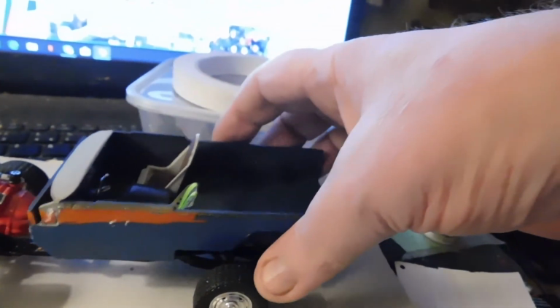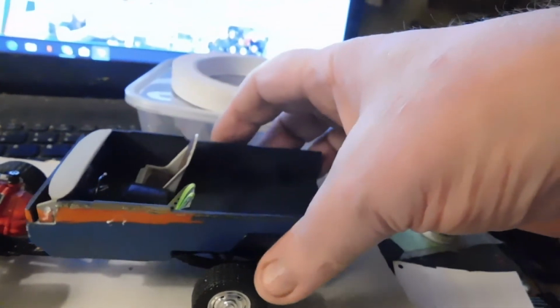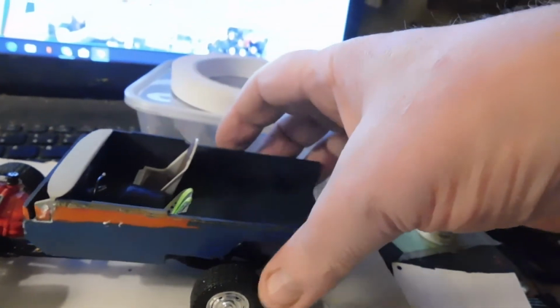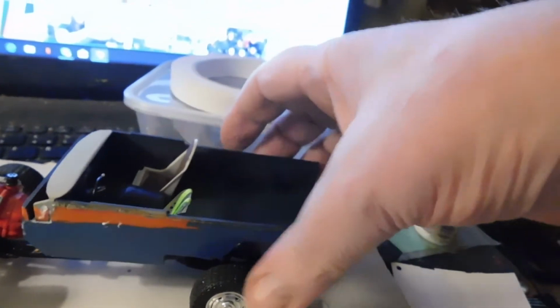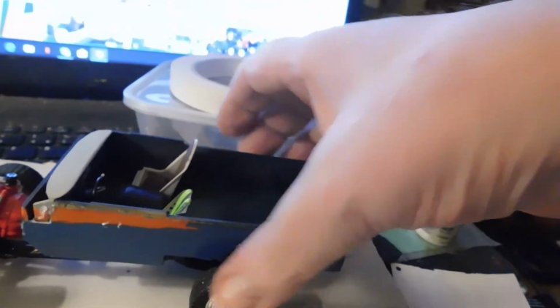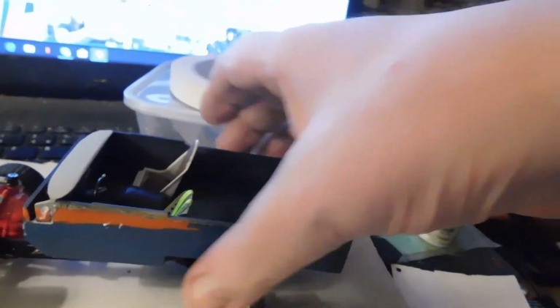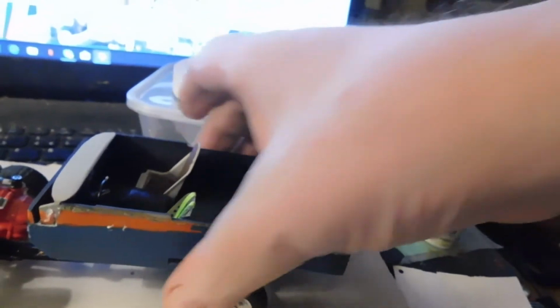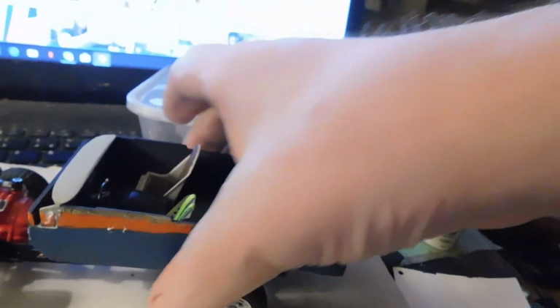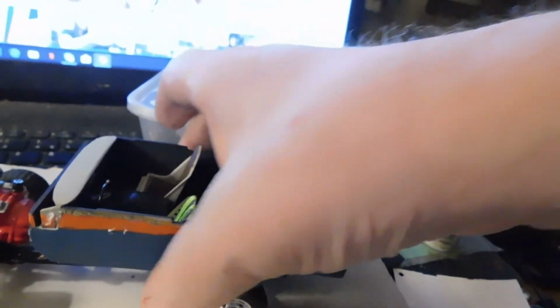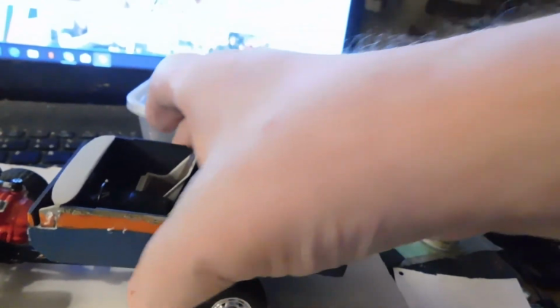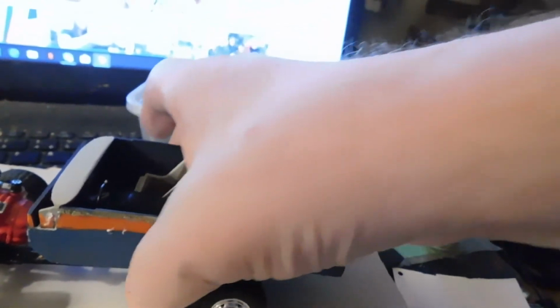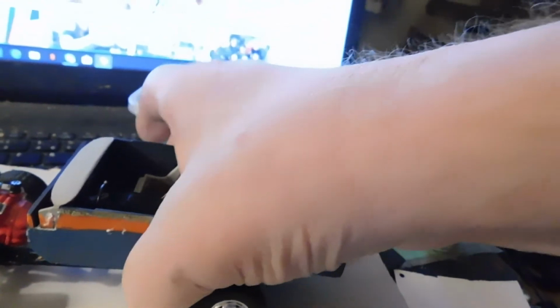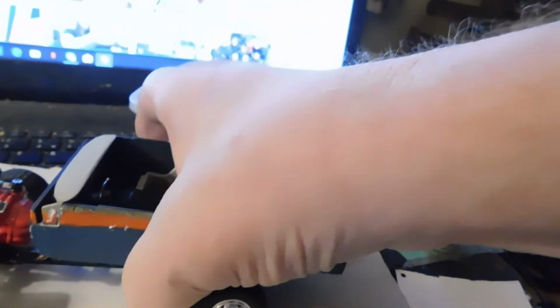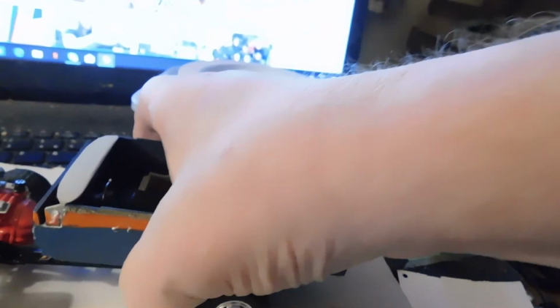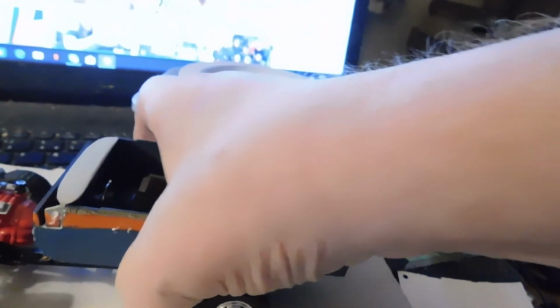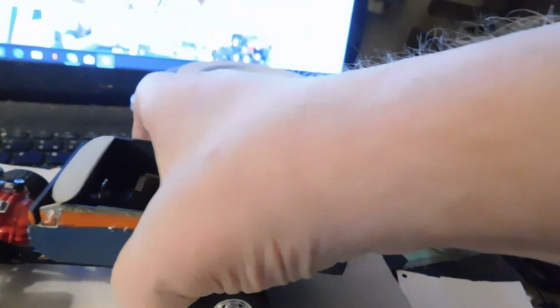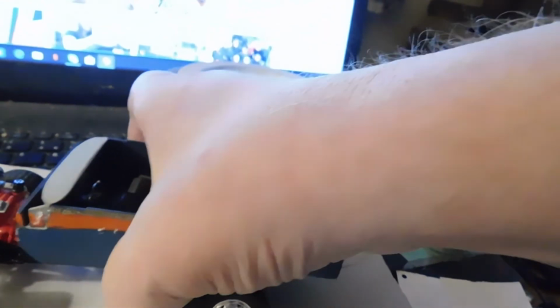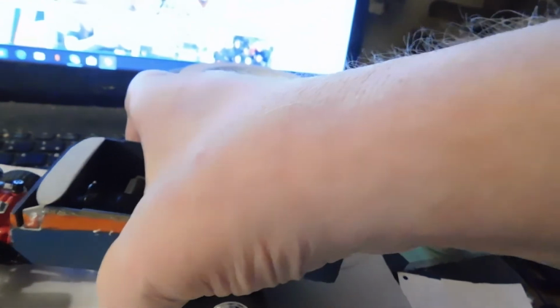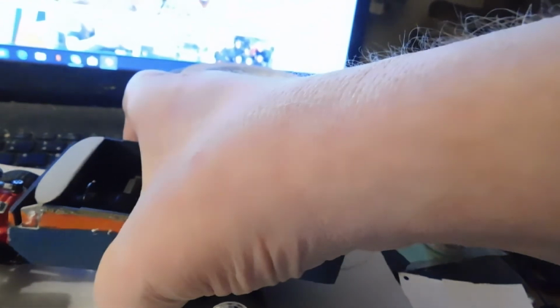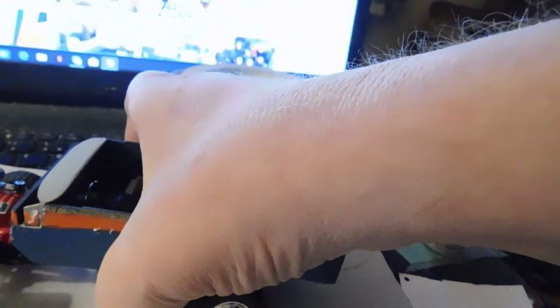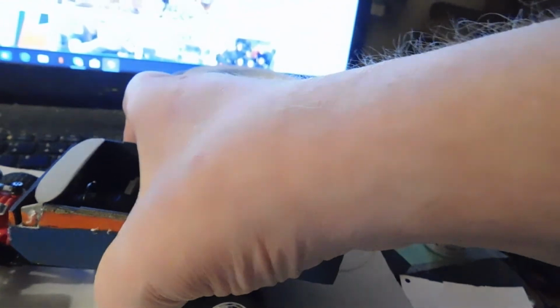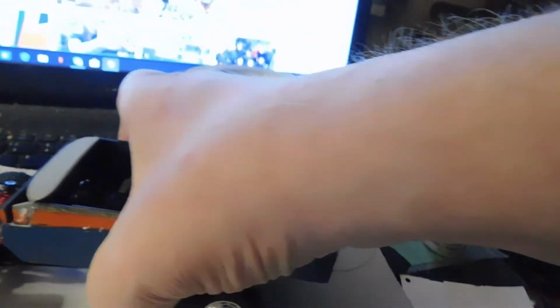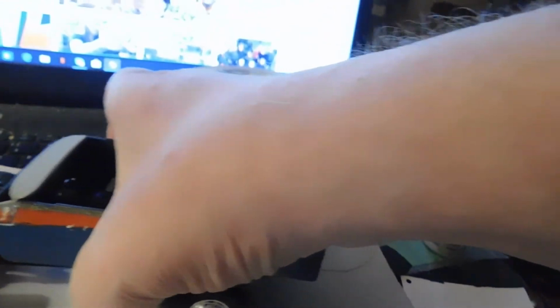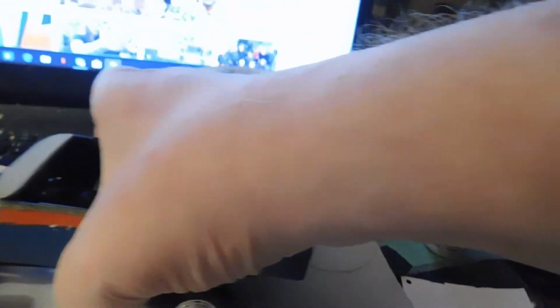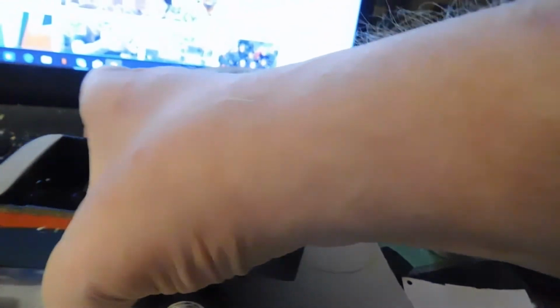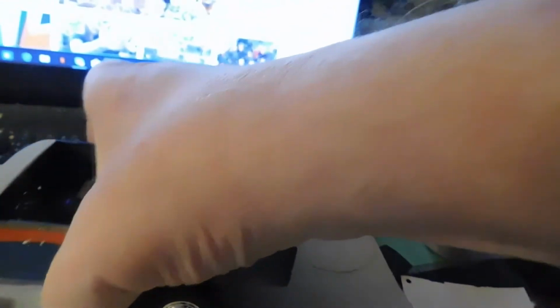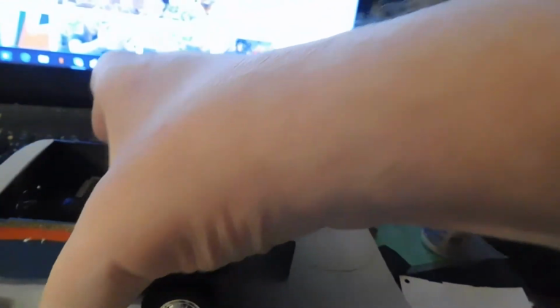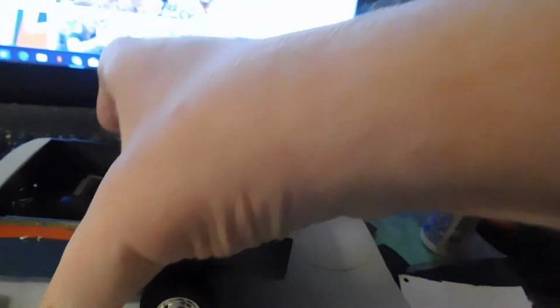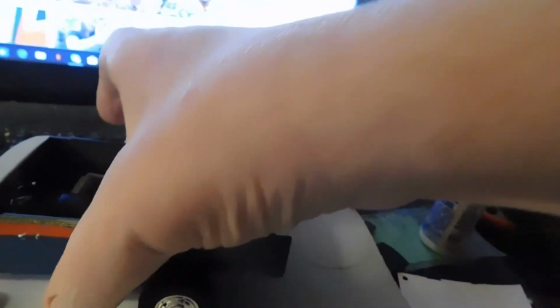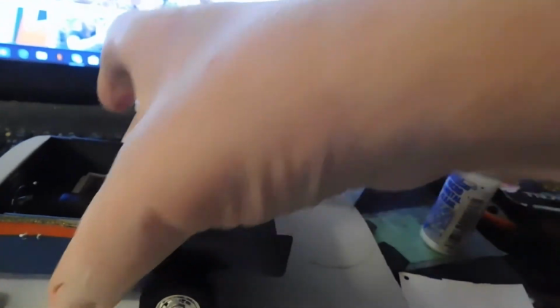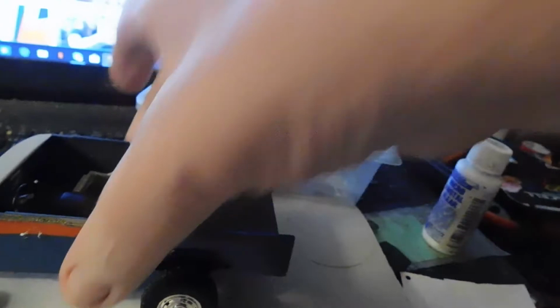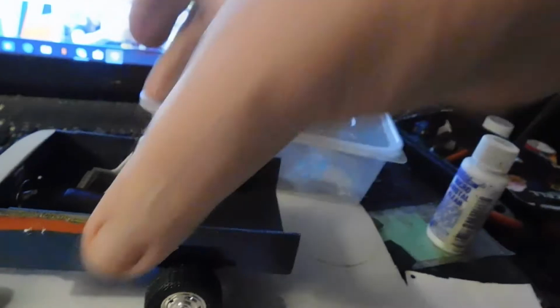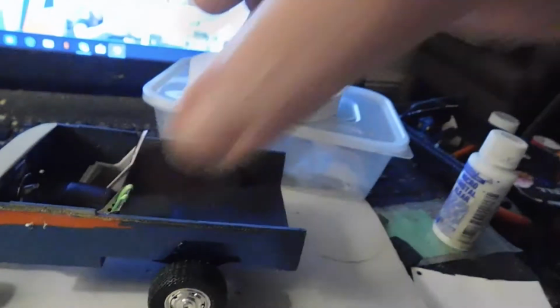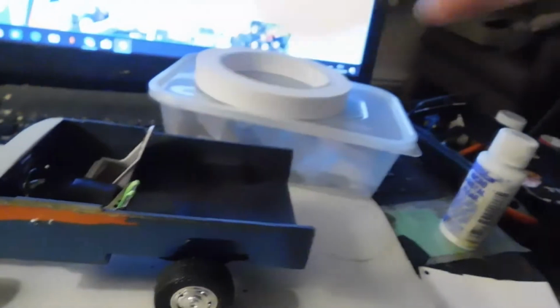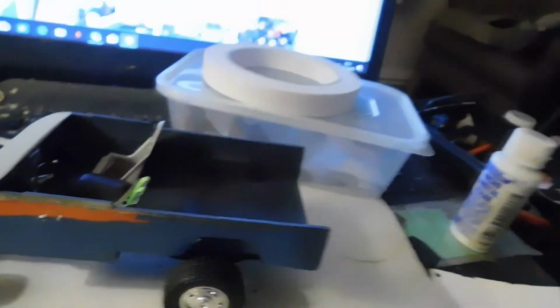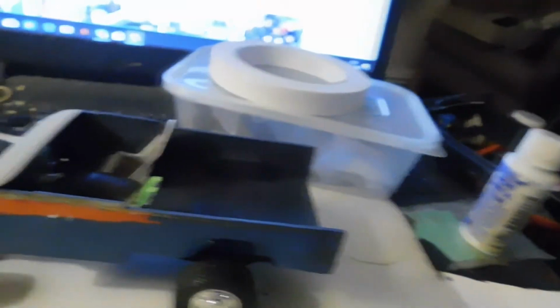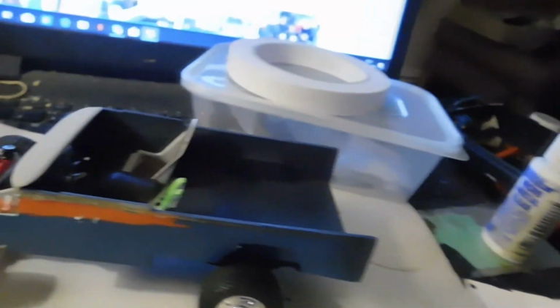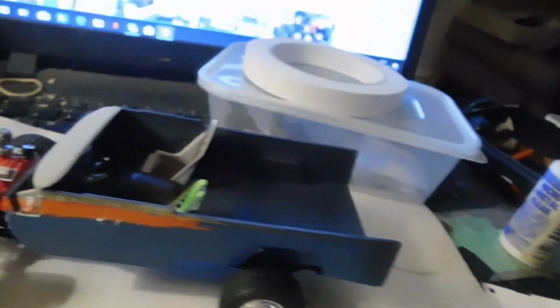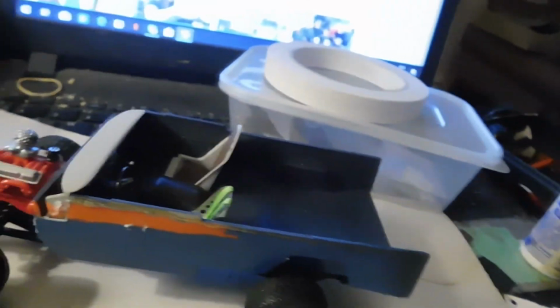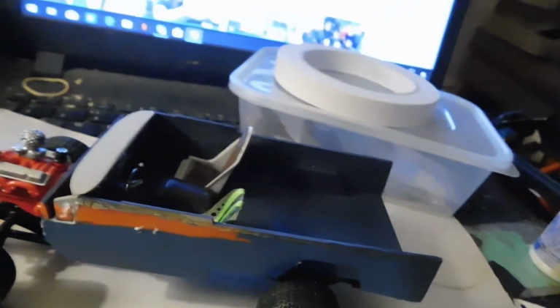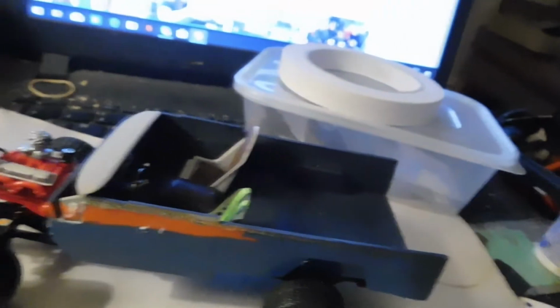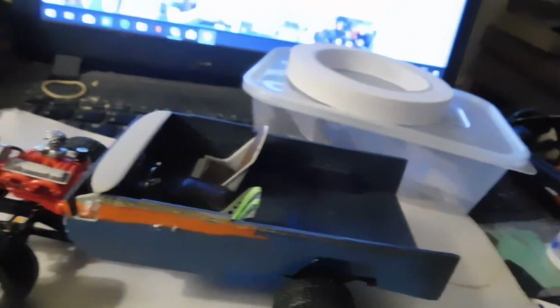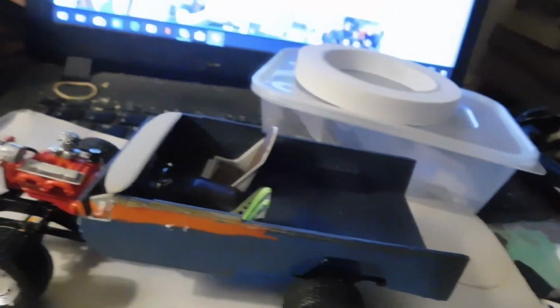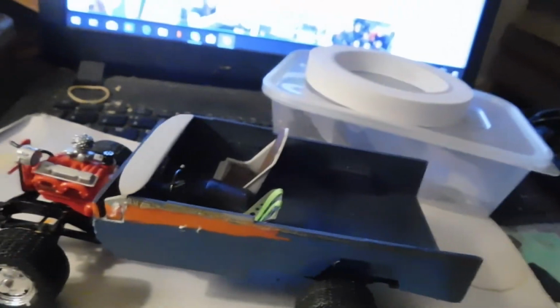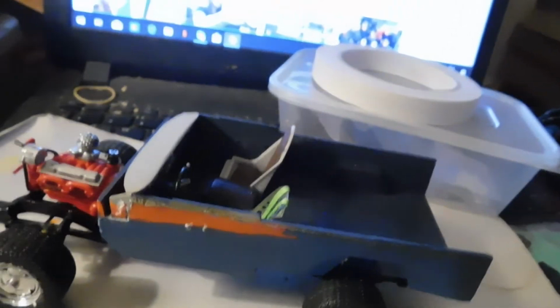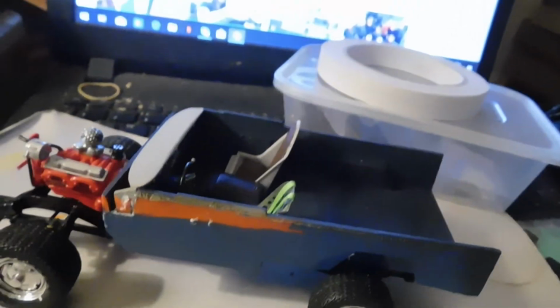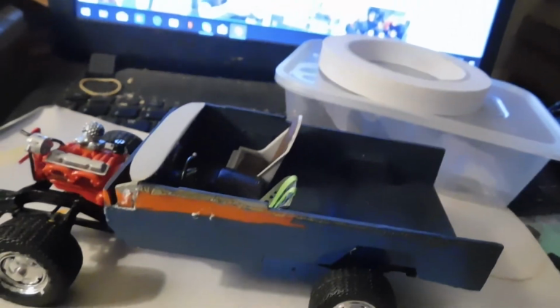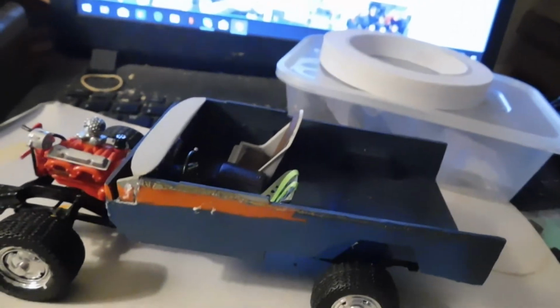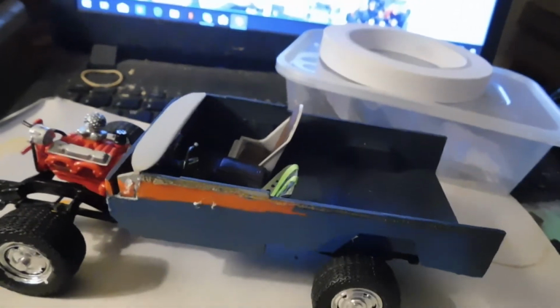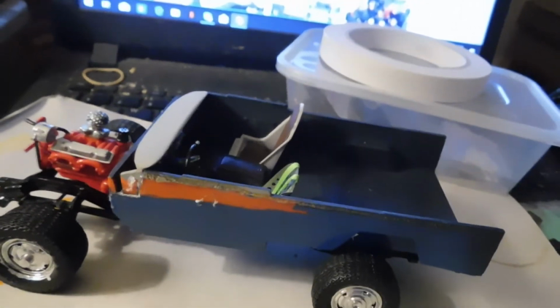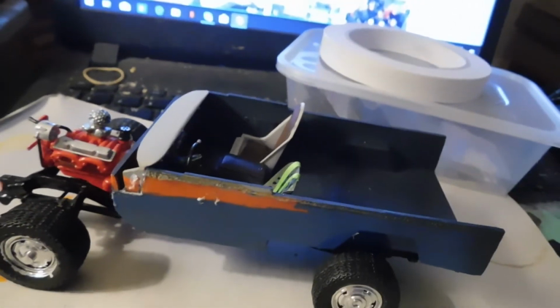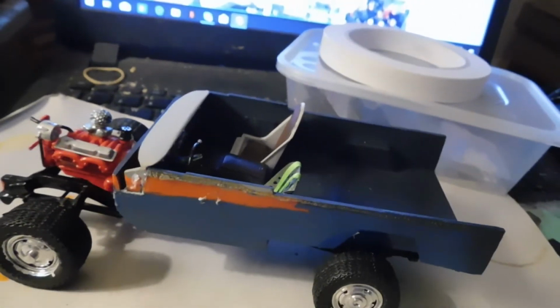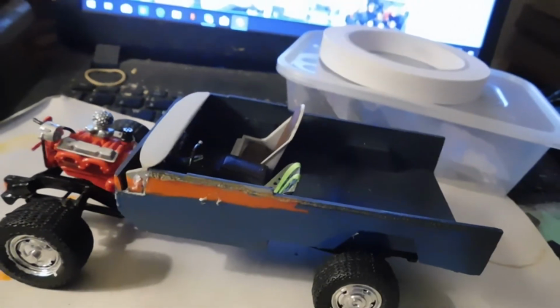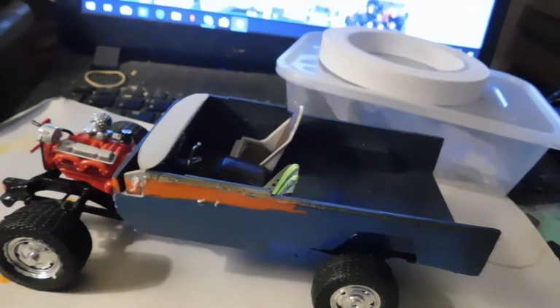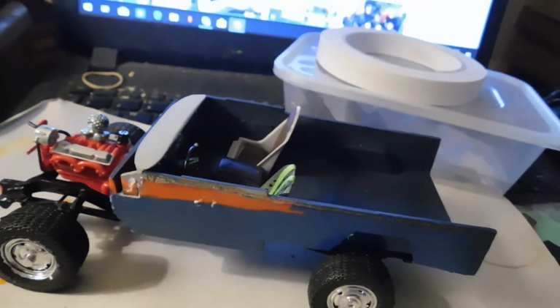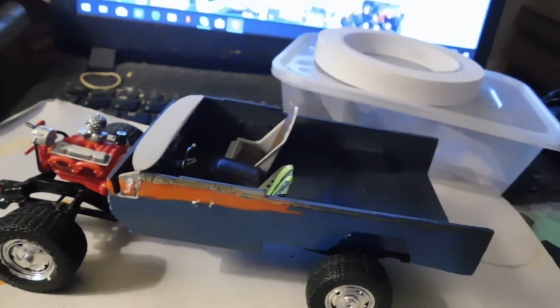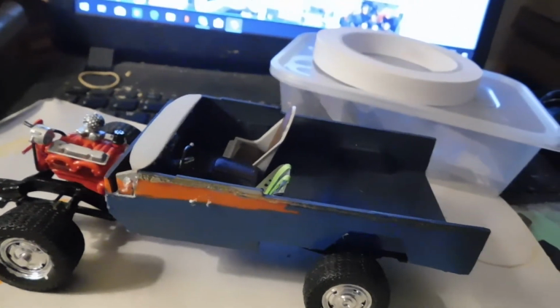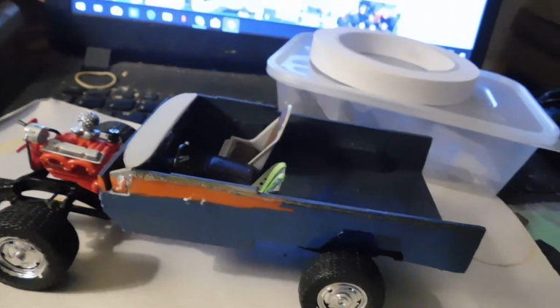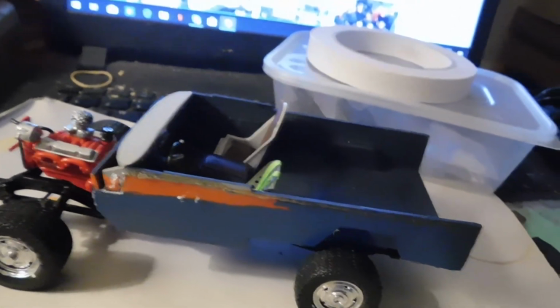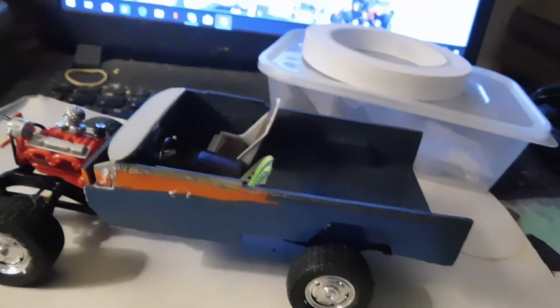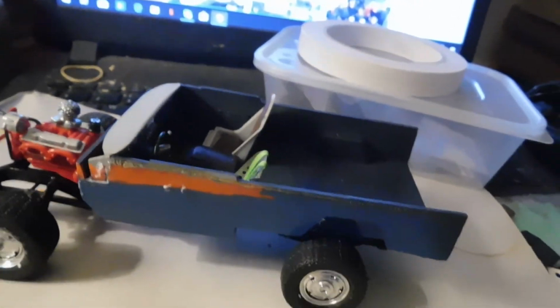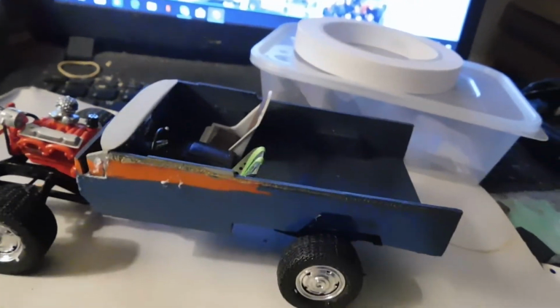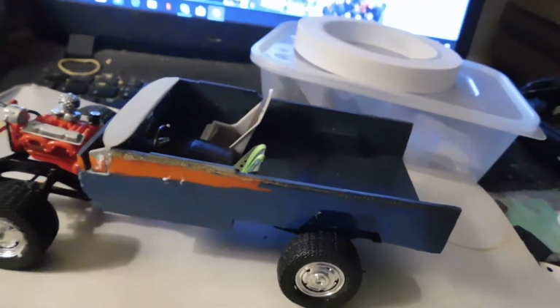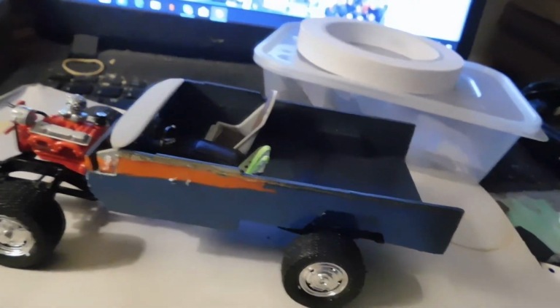It's supposed to be a cheap vehicle which is just being used anyway.